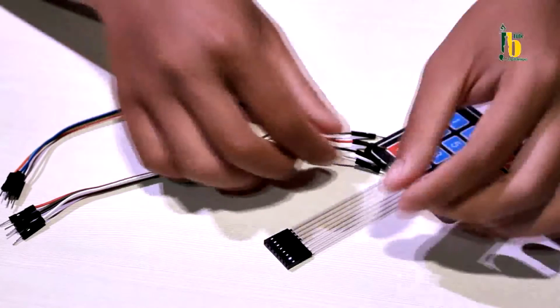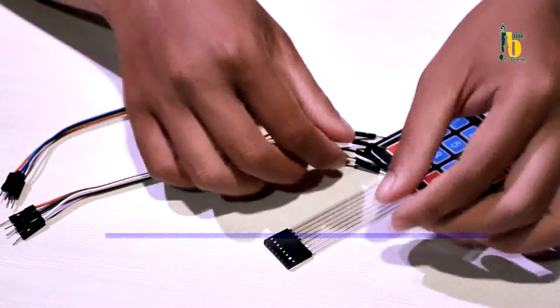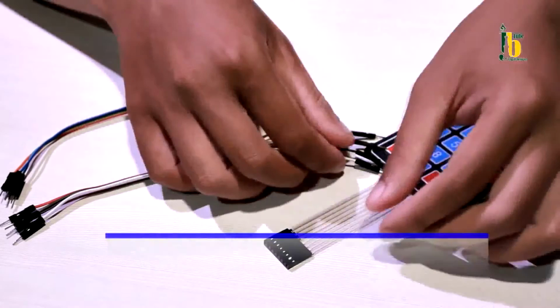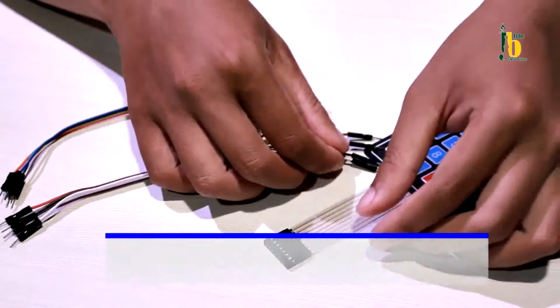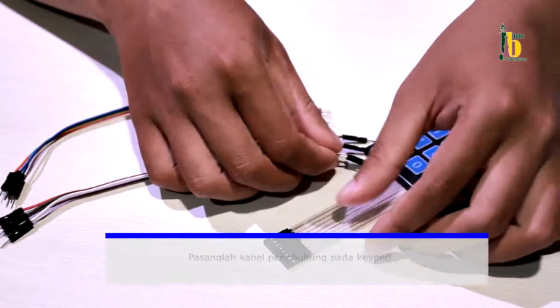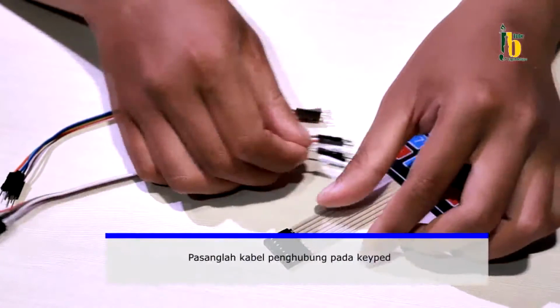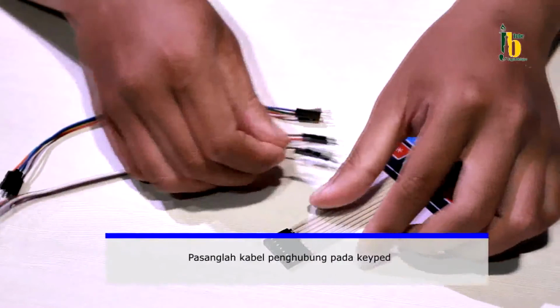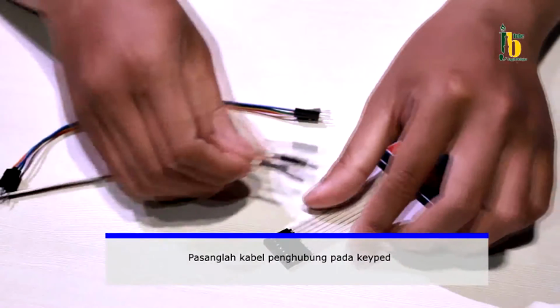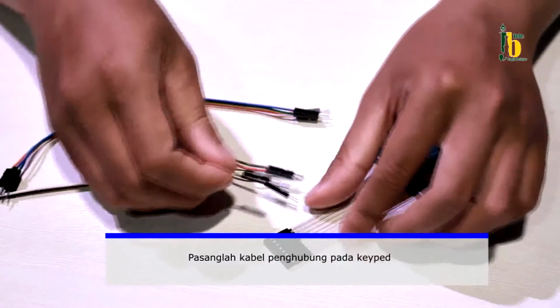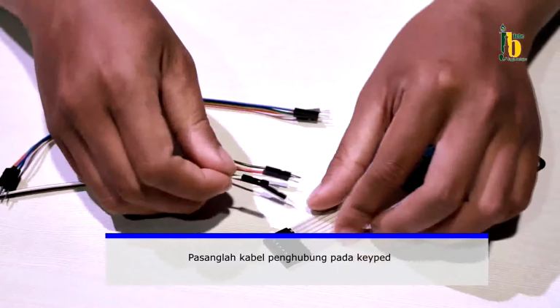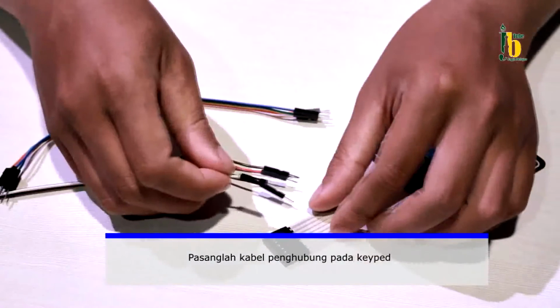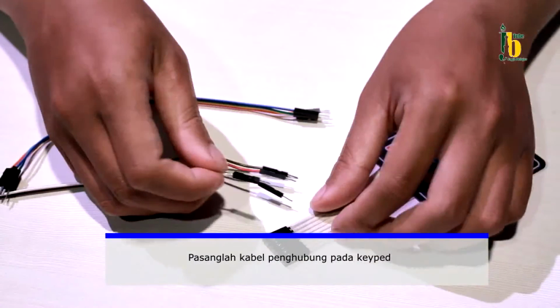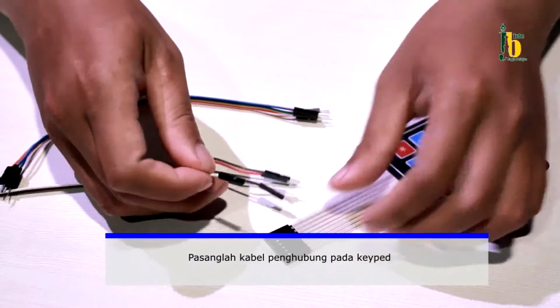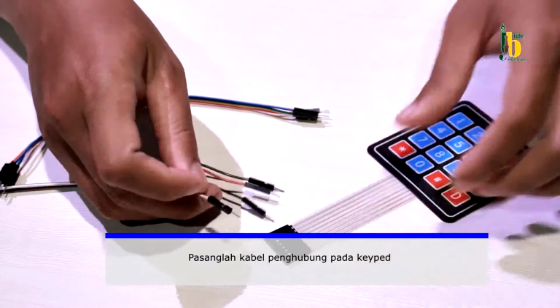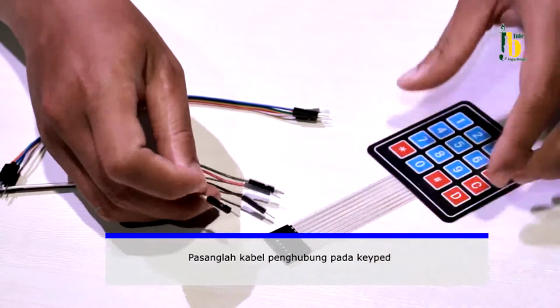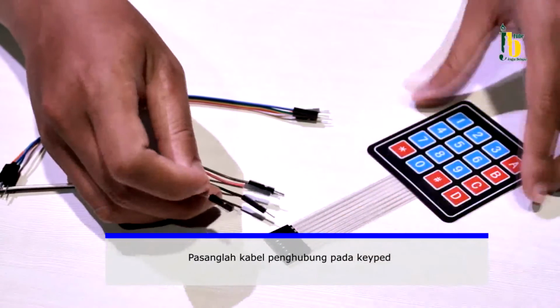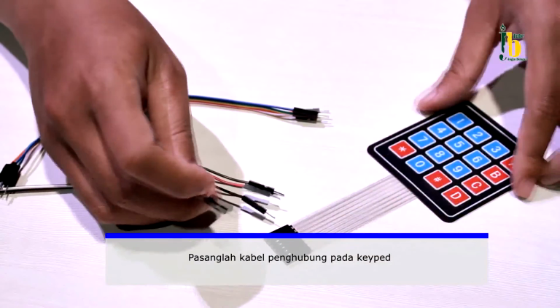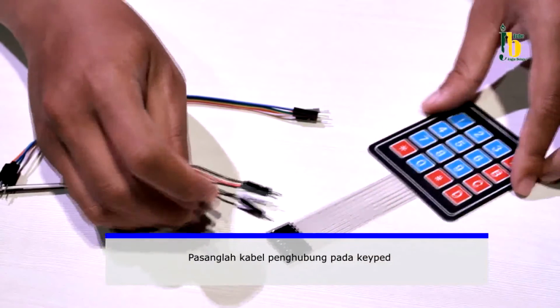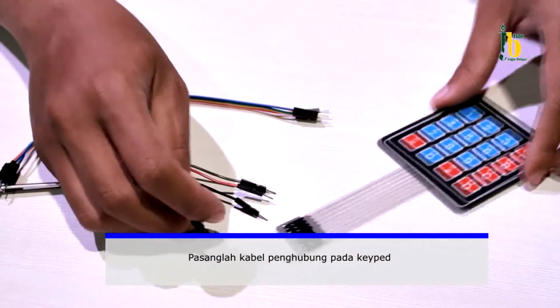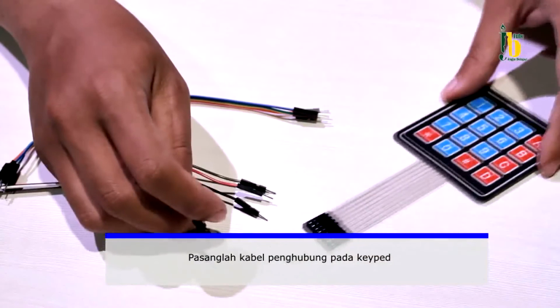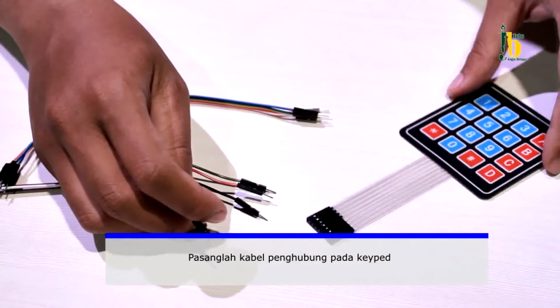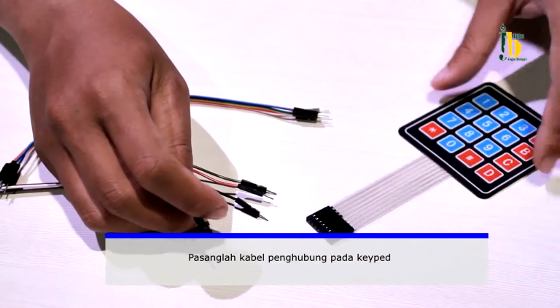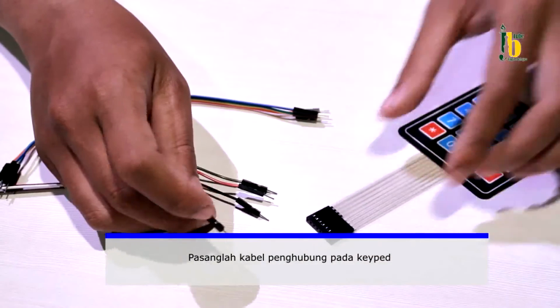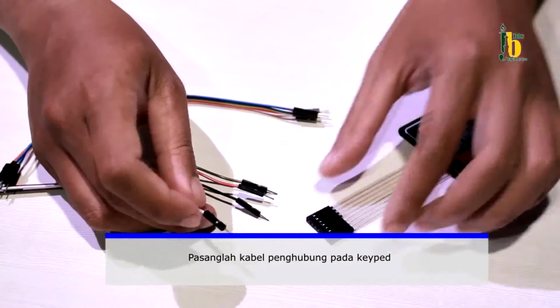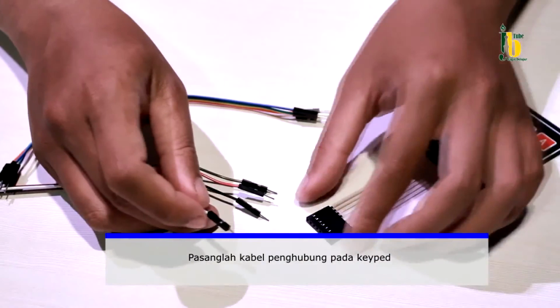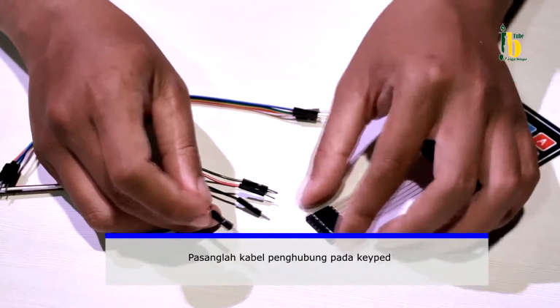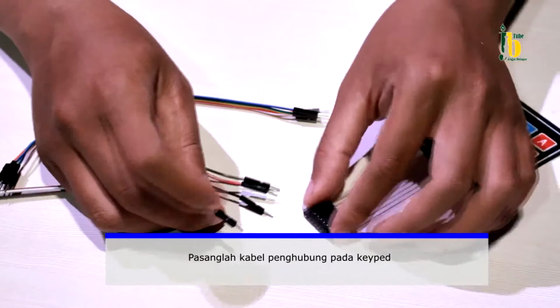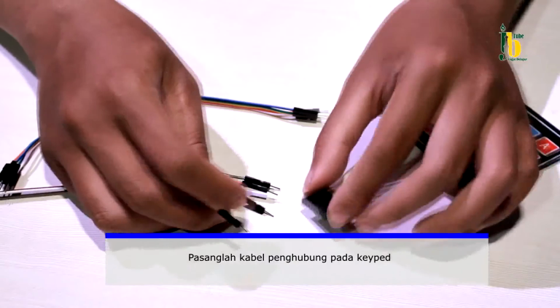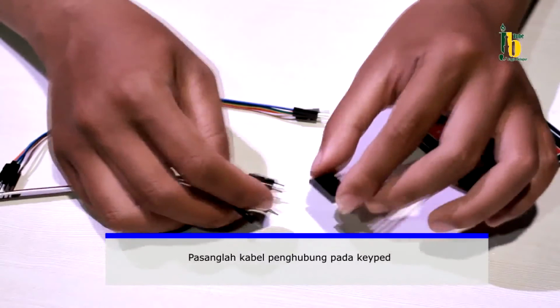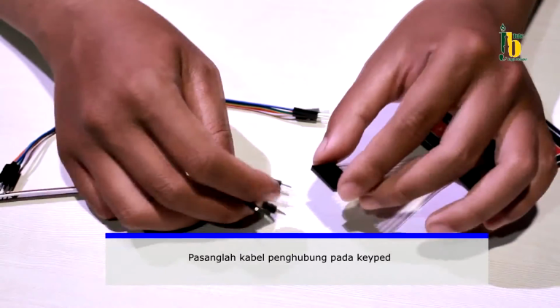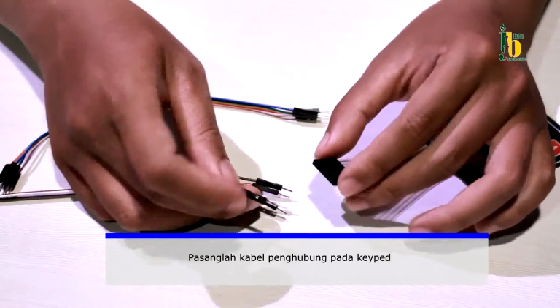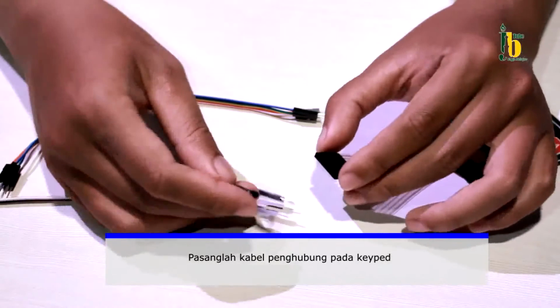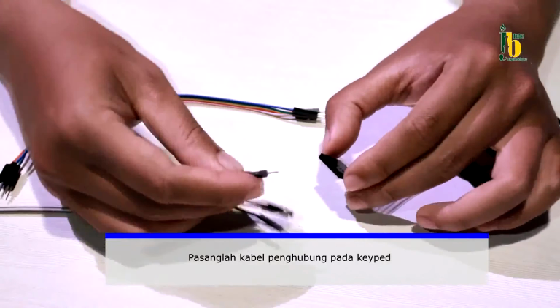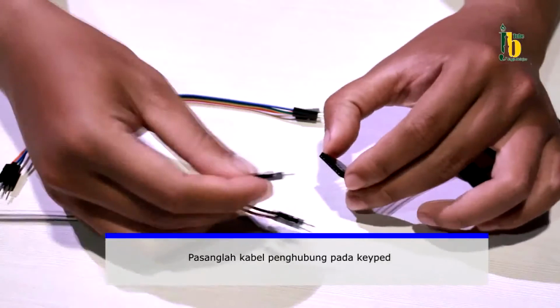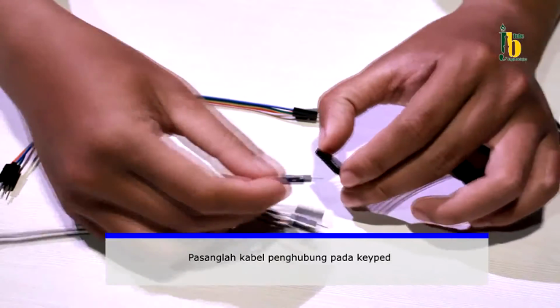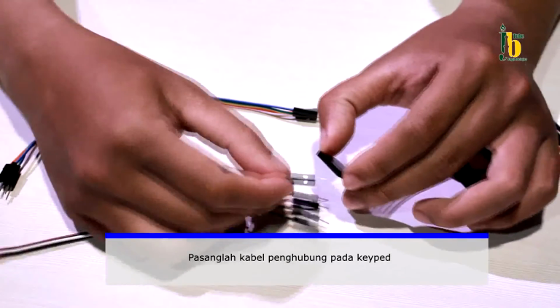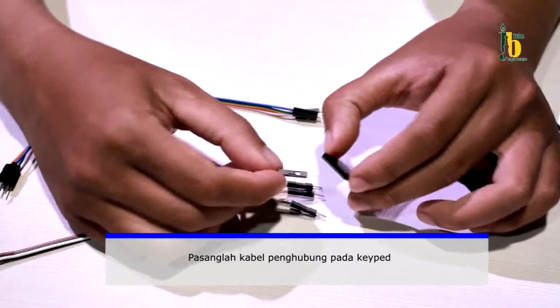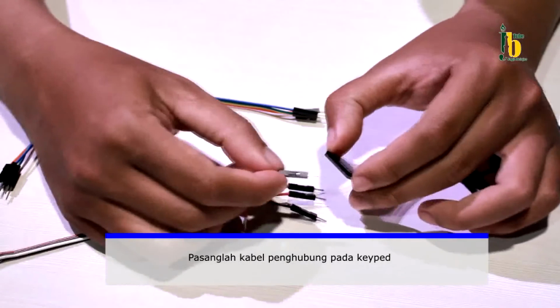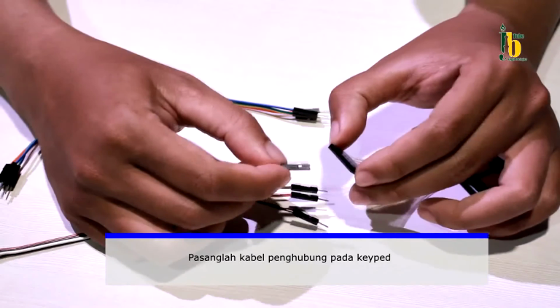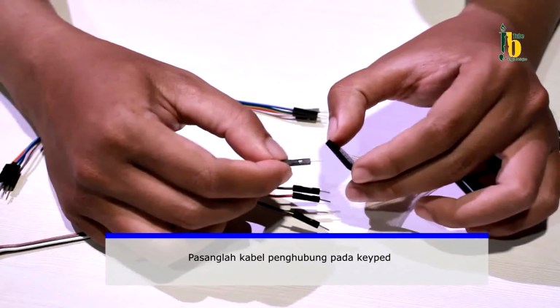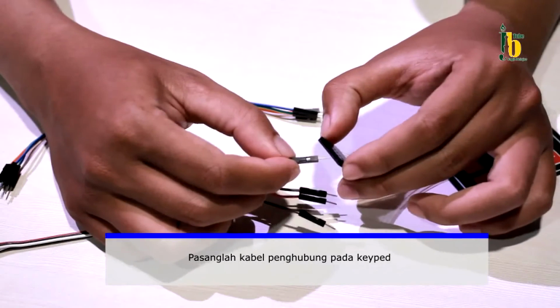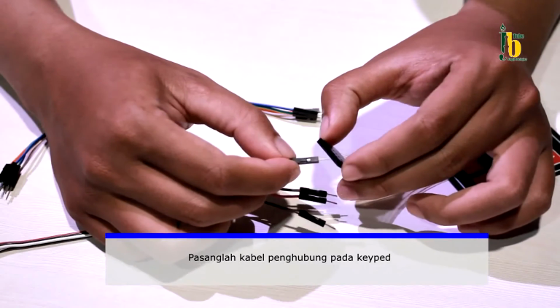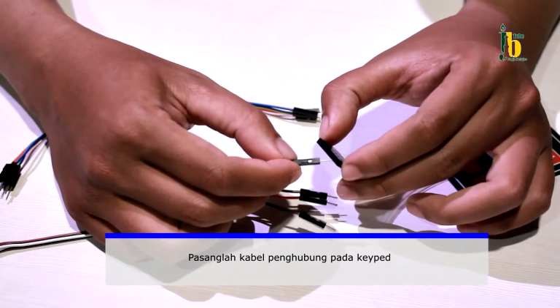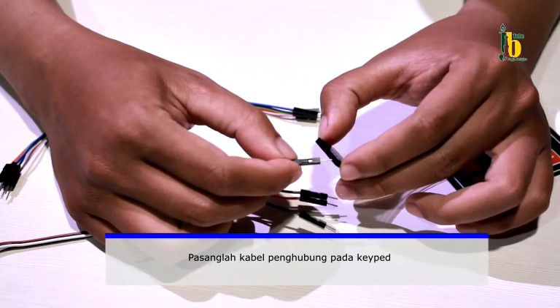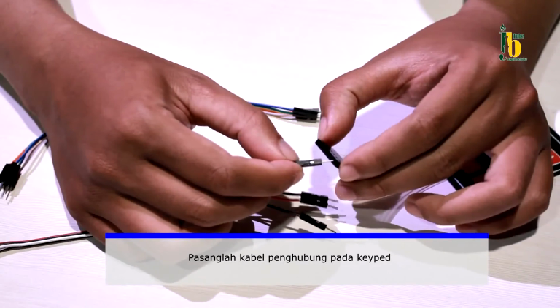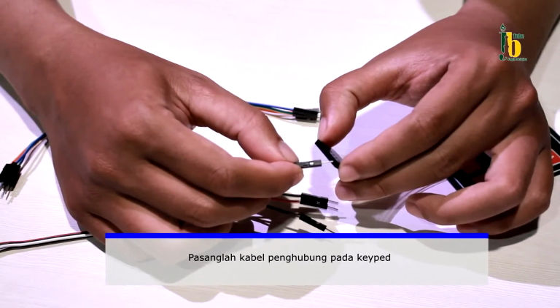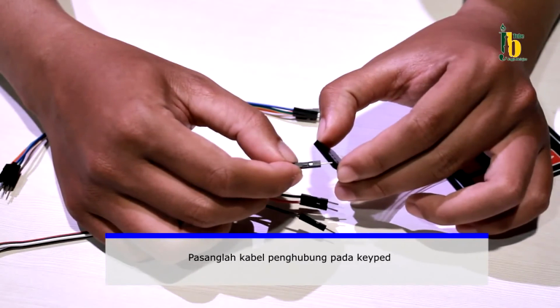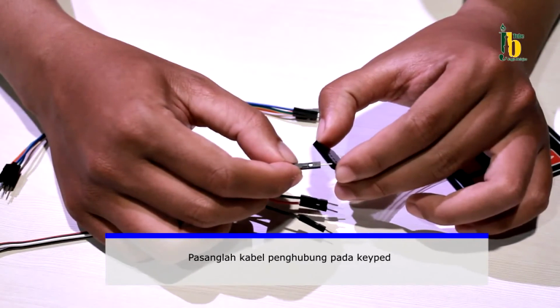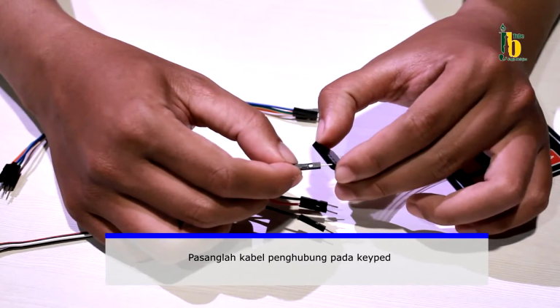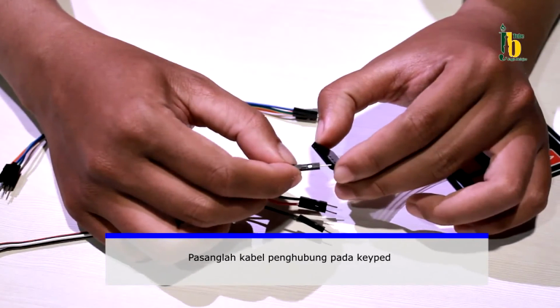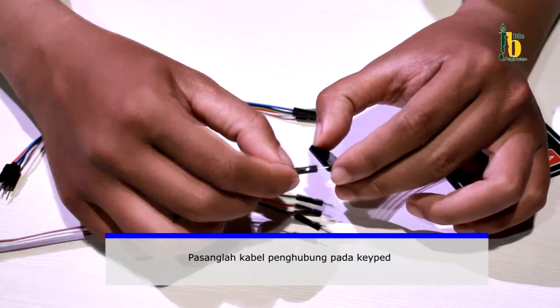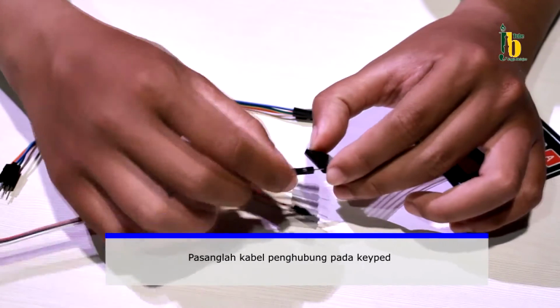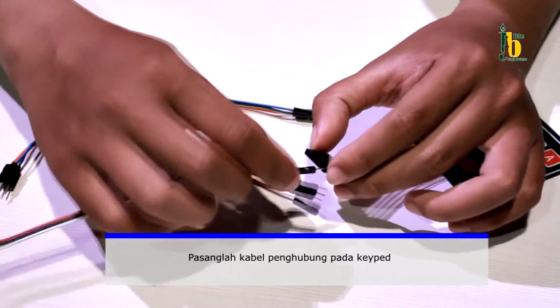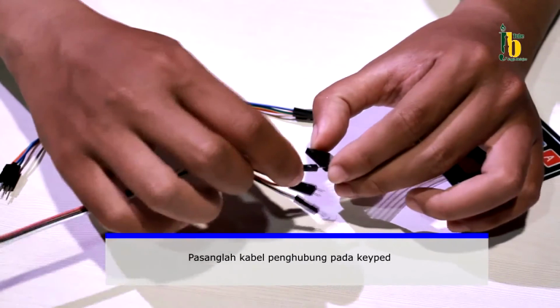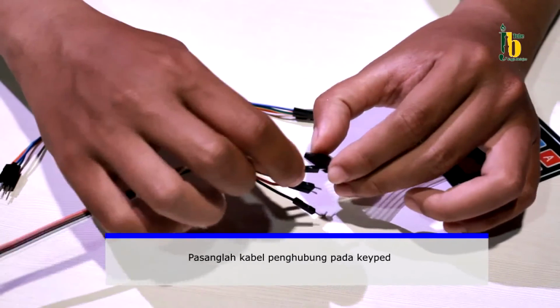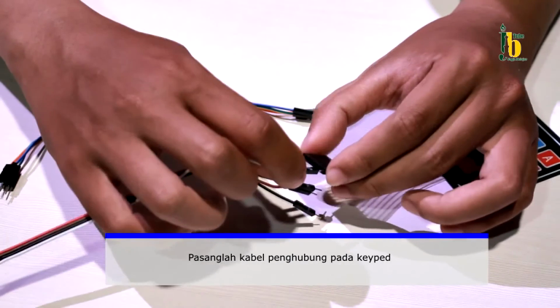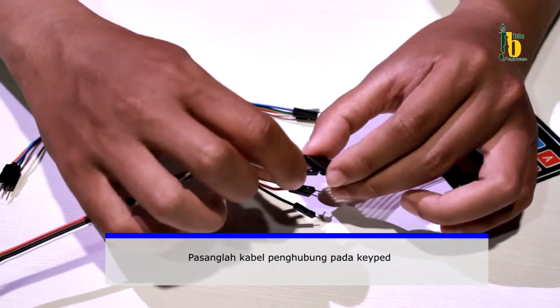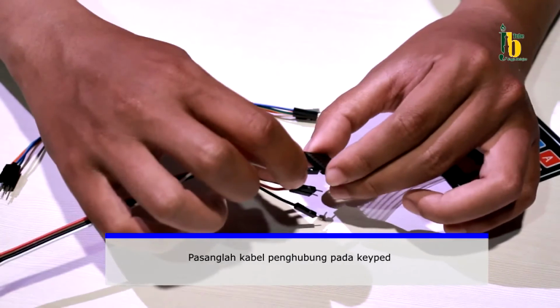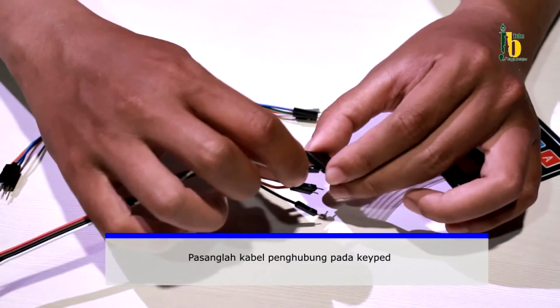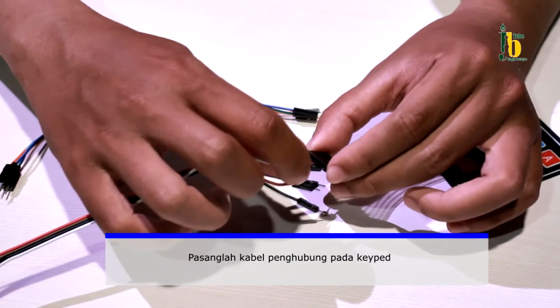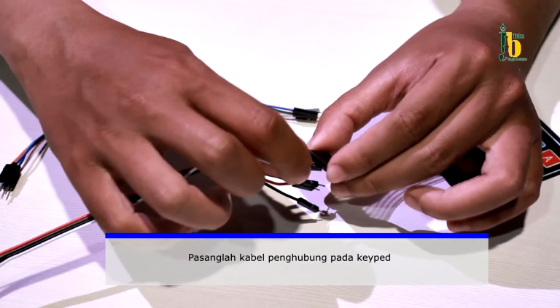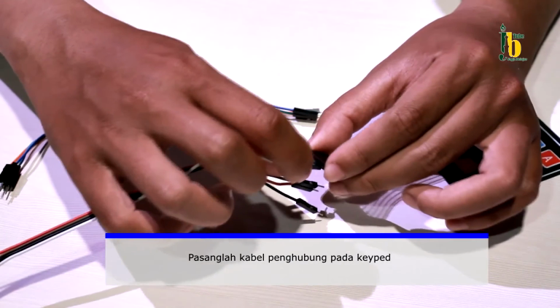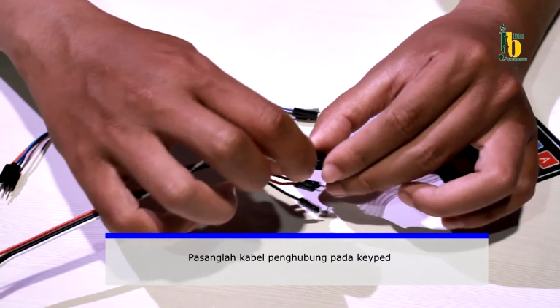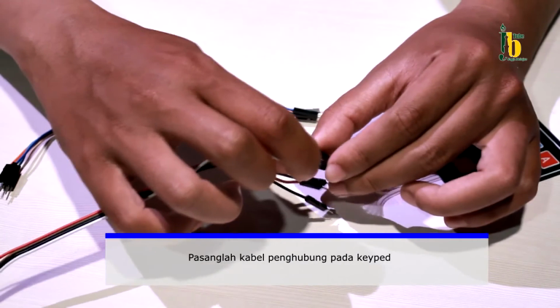Setelah perangkat disiapkan, tahap pertama pasanglah kabel penghubung pada keypad 4x4 matrix.